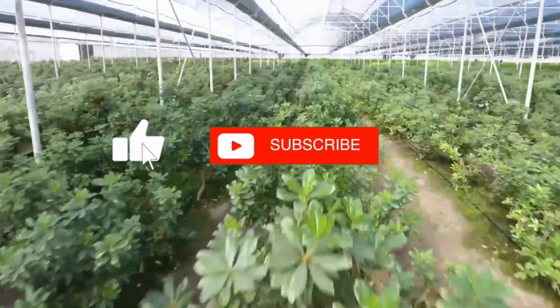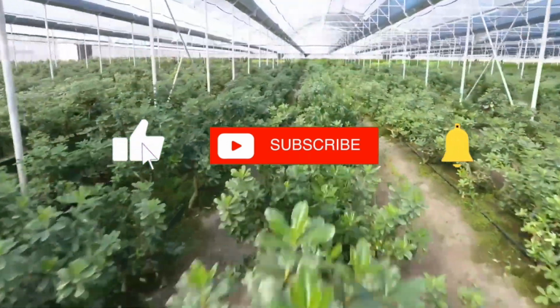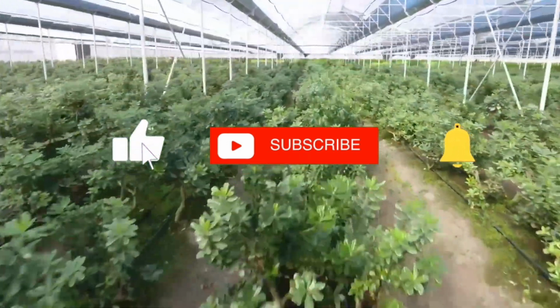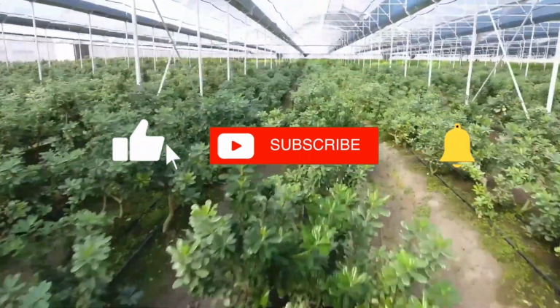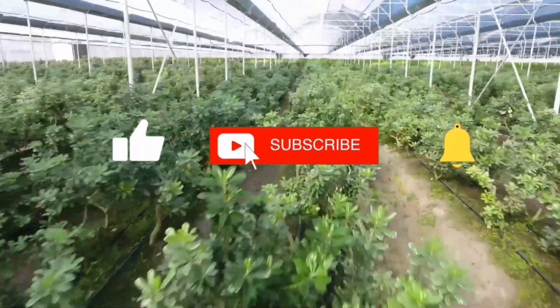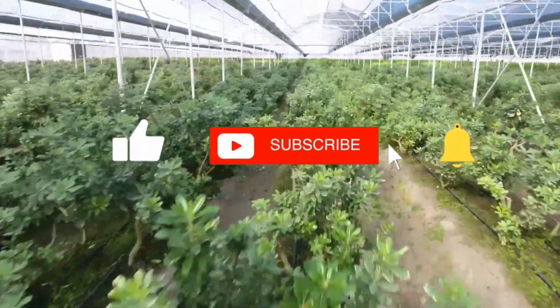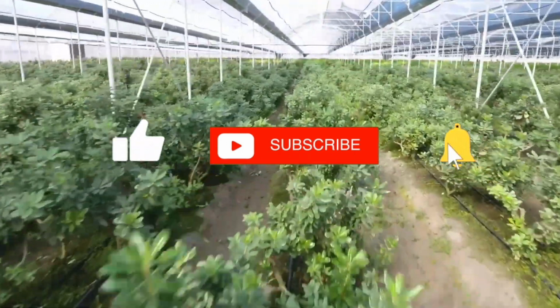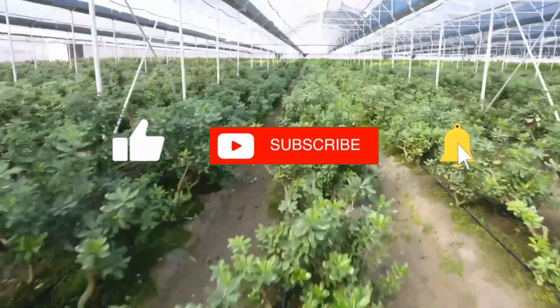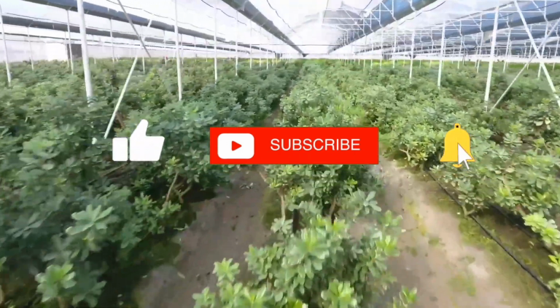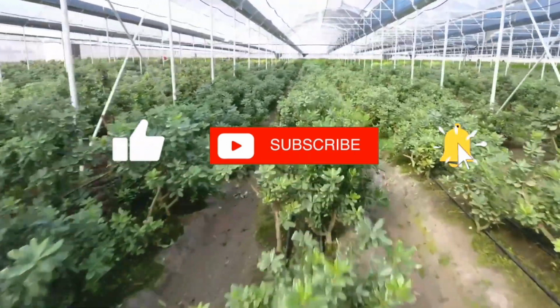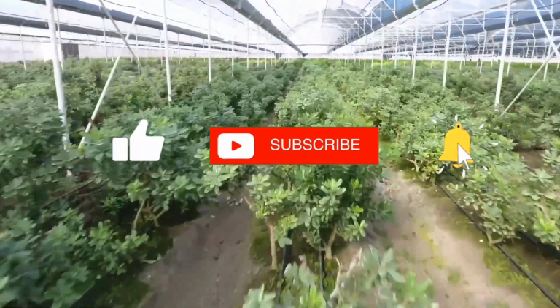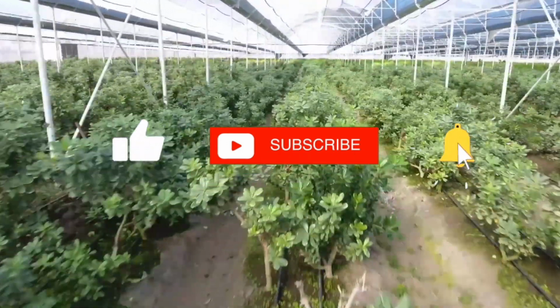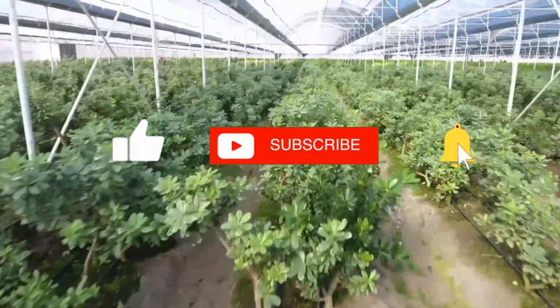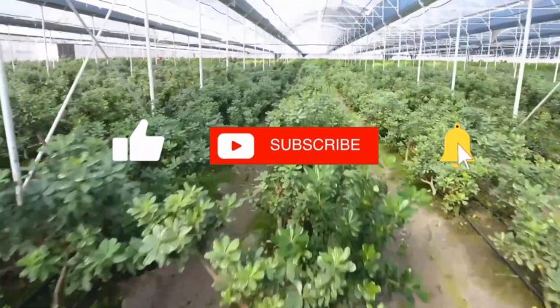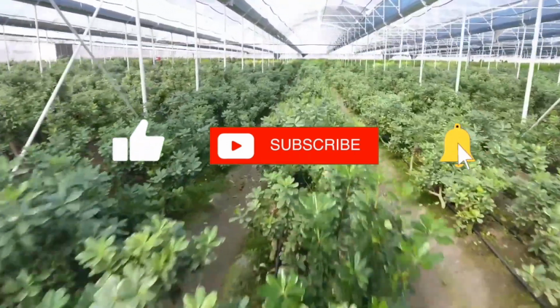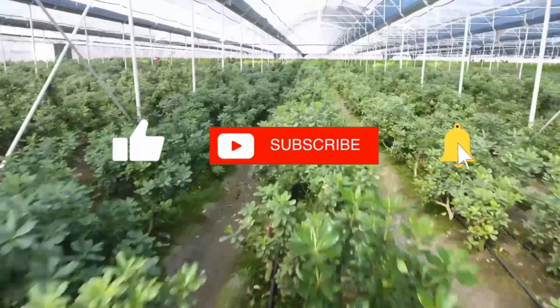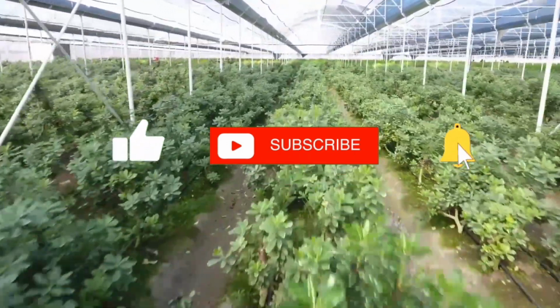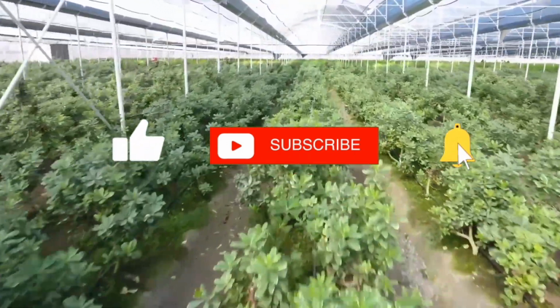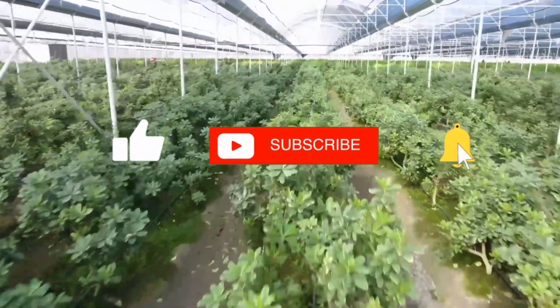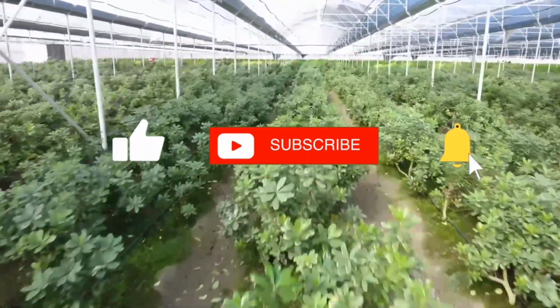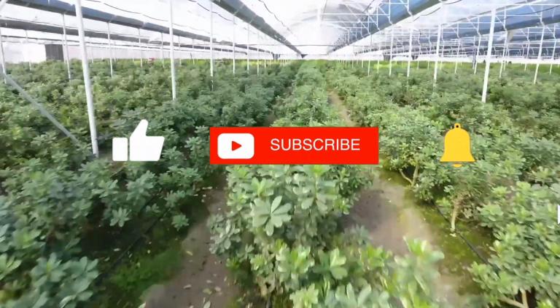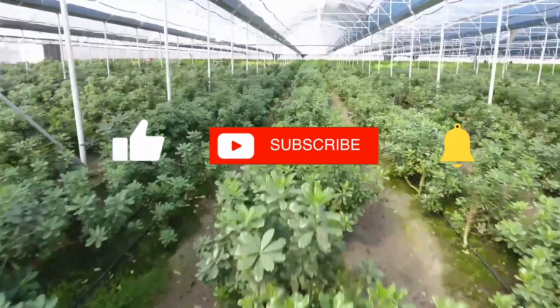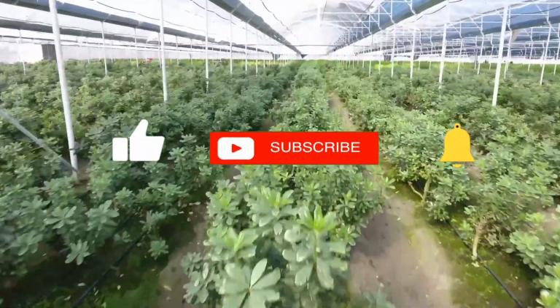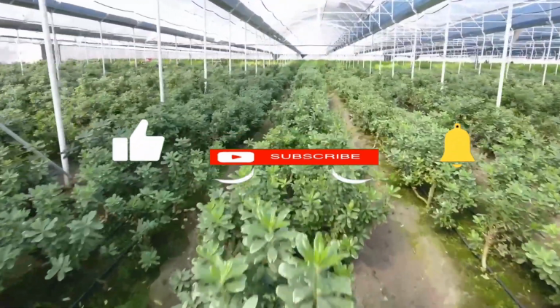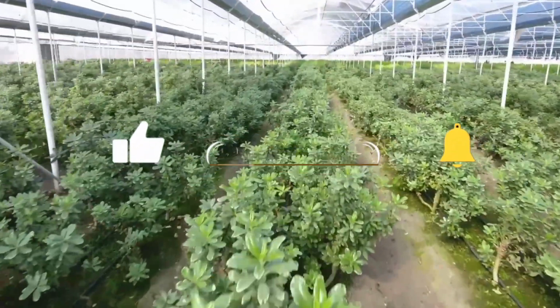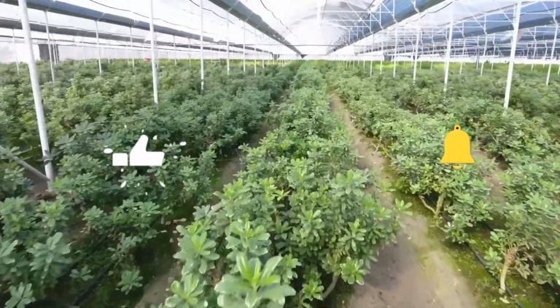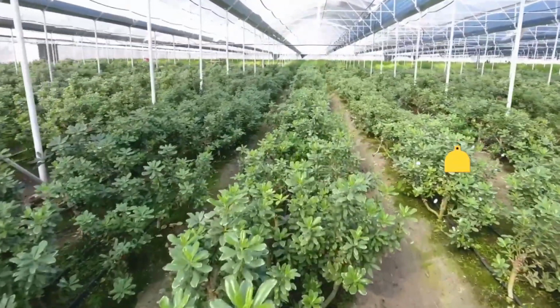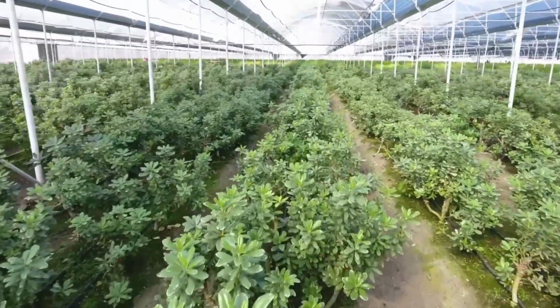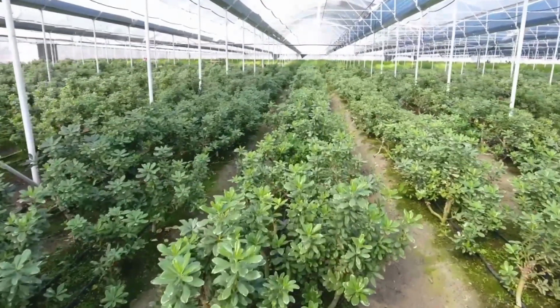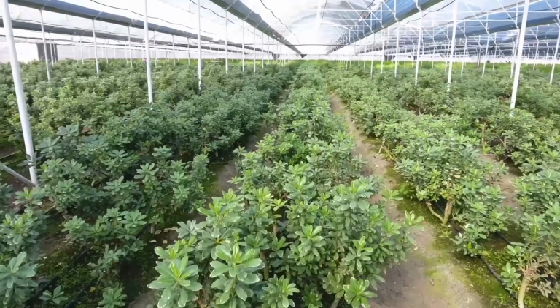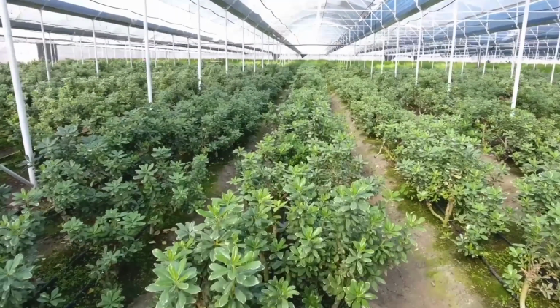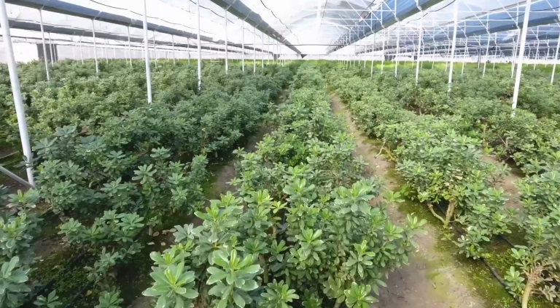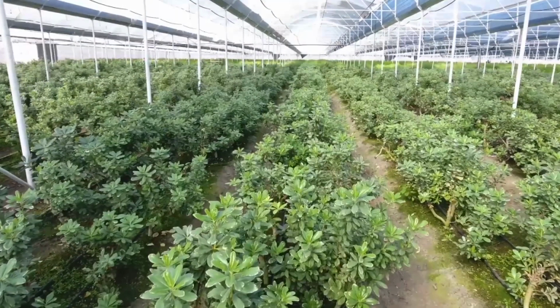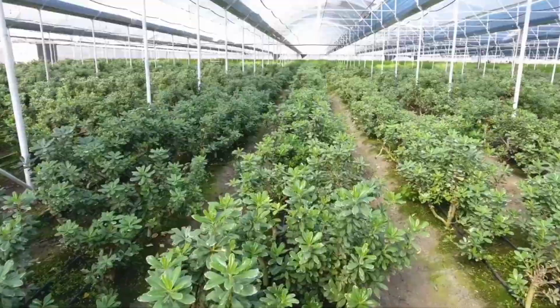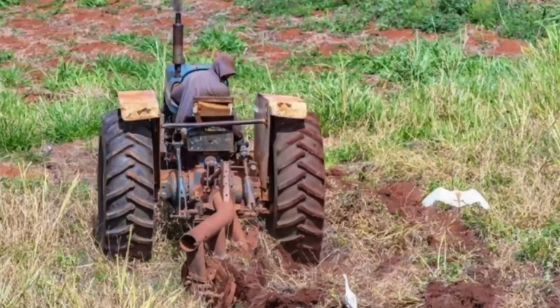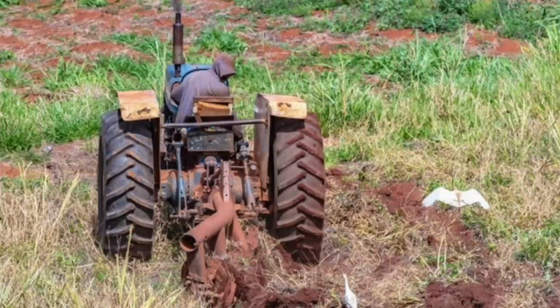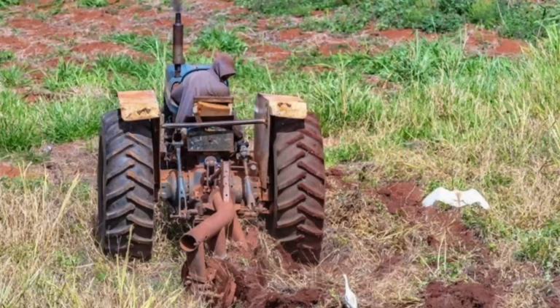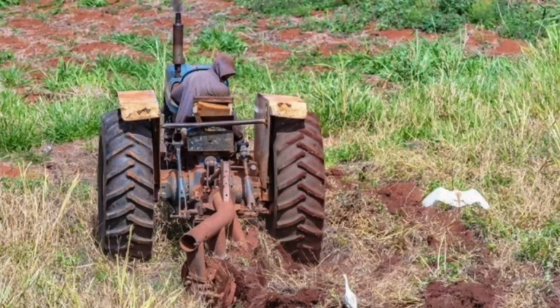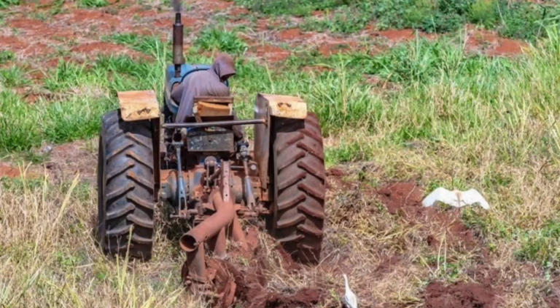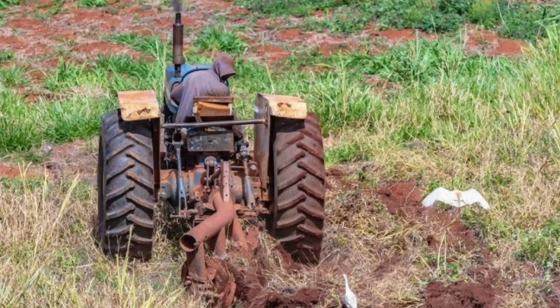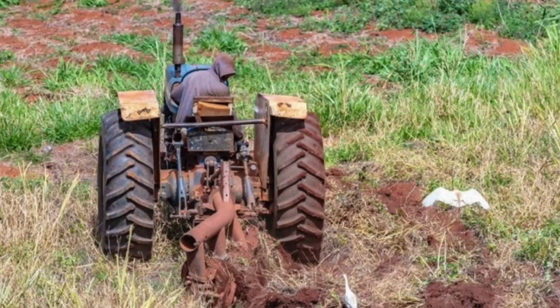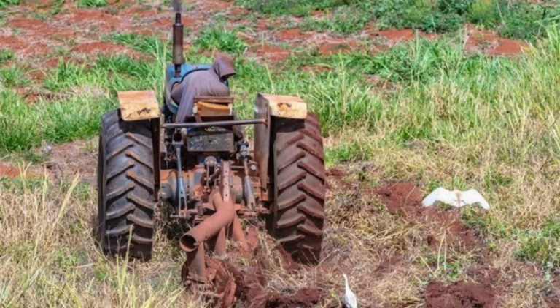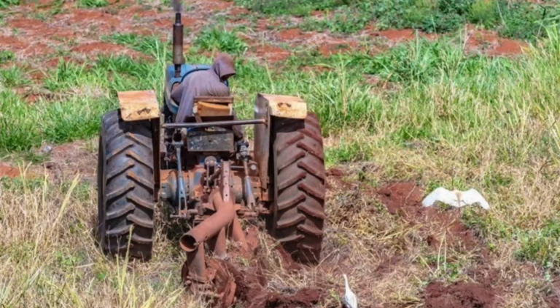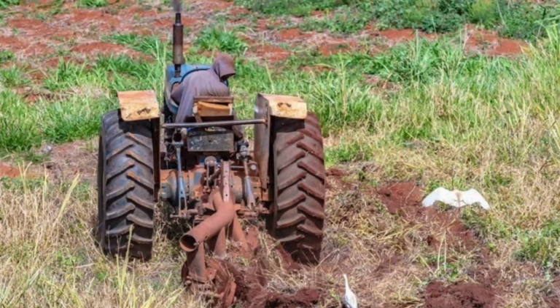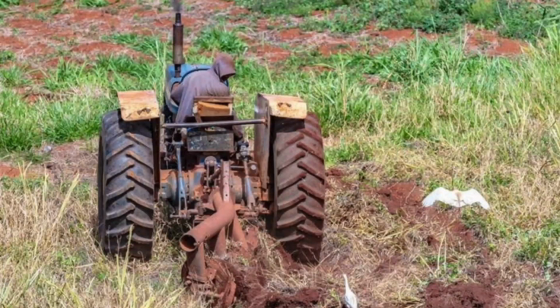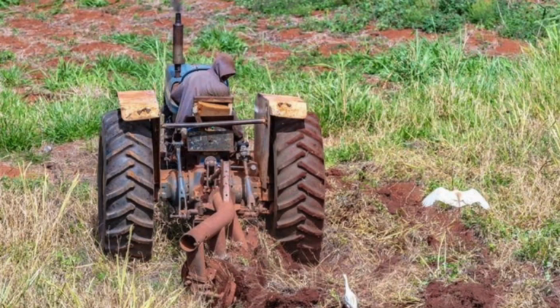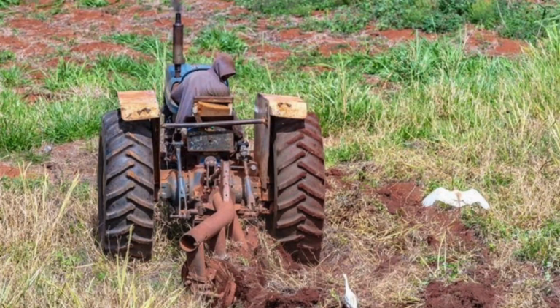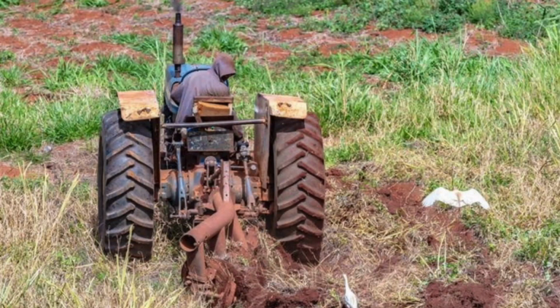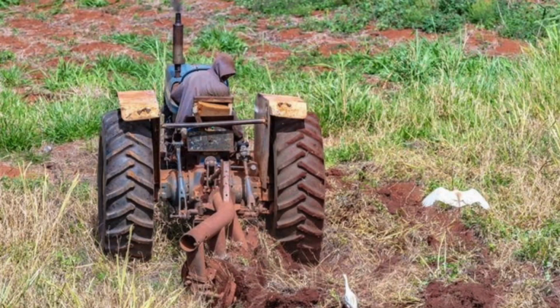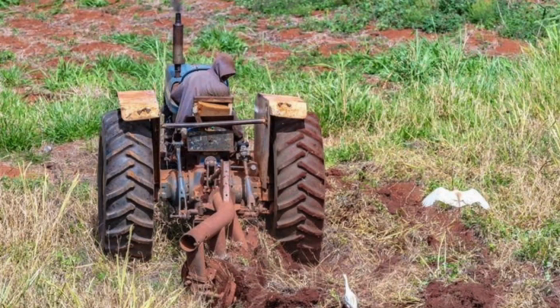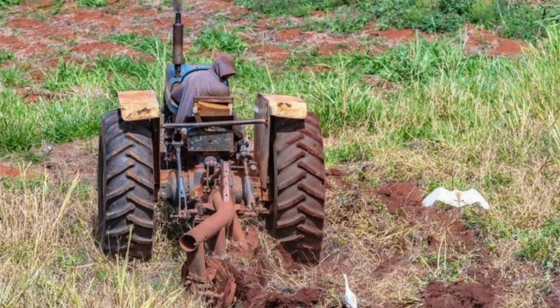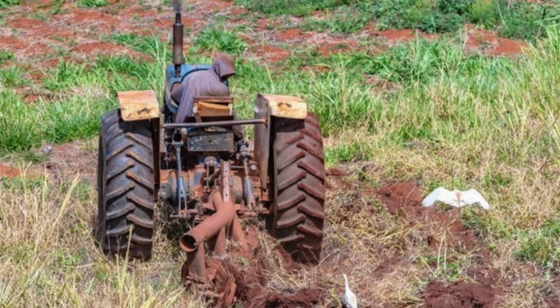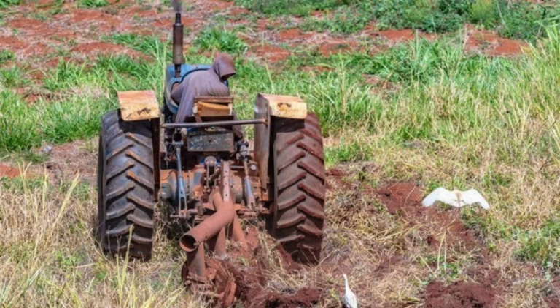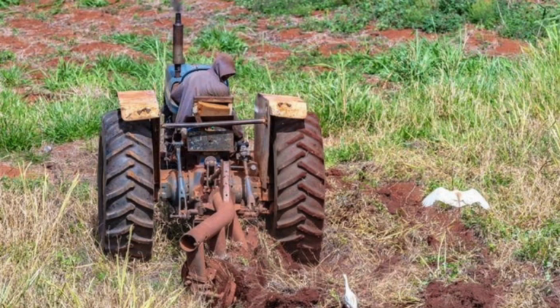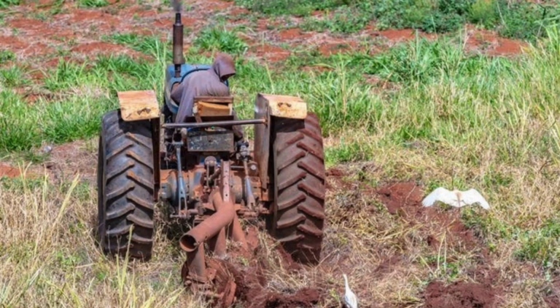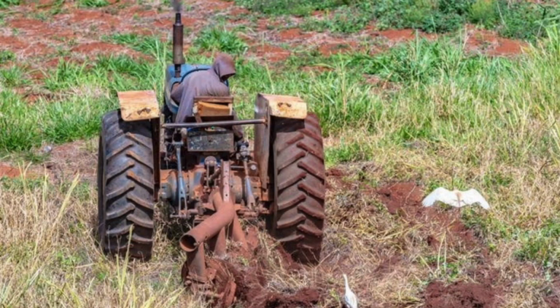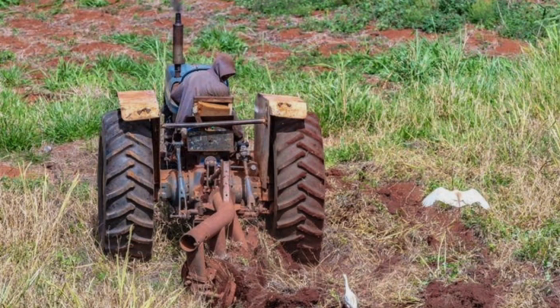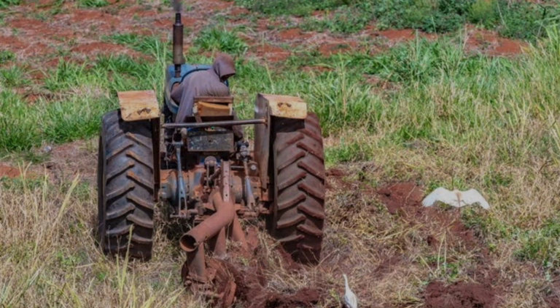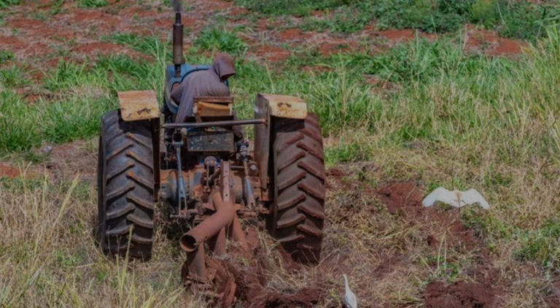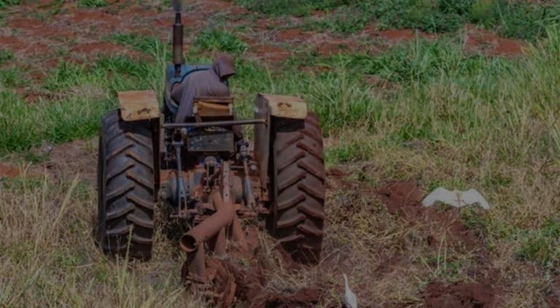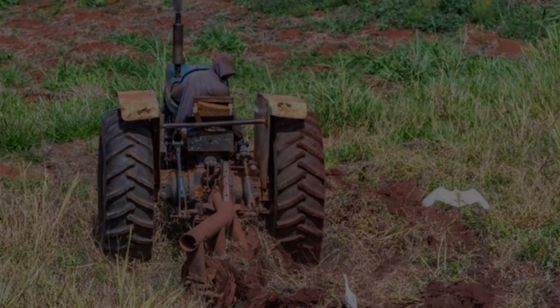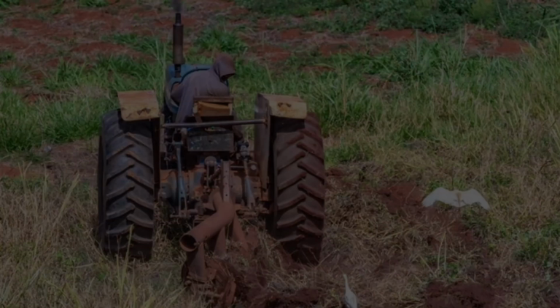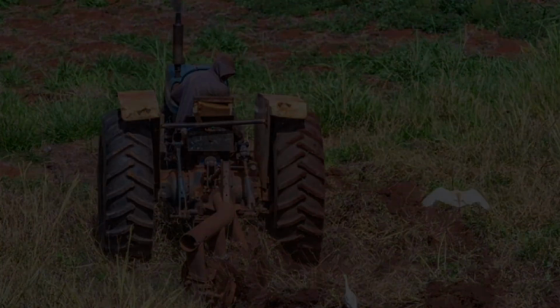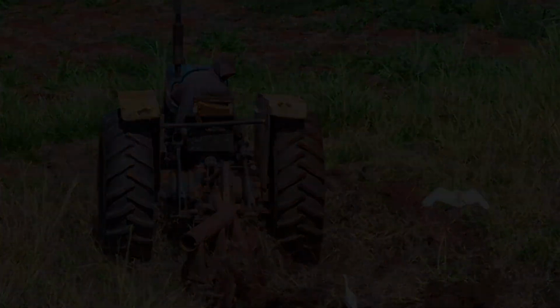Special thanks to the Ministry of Agriculture and Fisheries, RADA, and all the farmers and experts who contributed to this video.